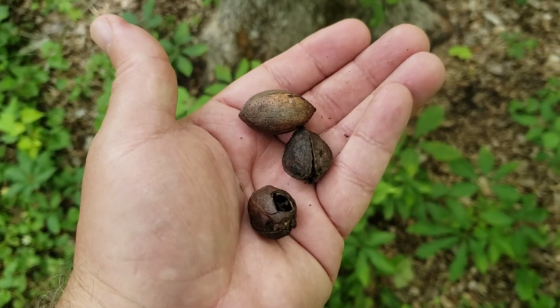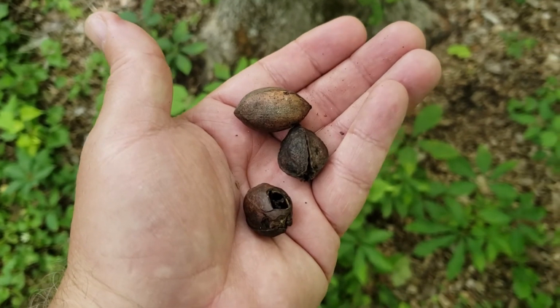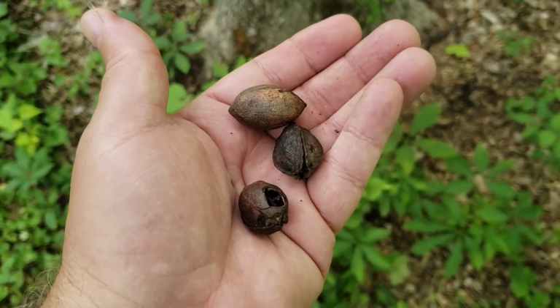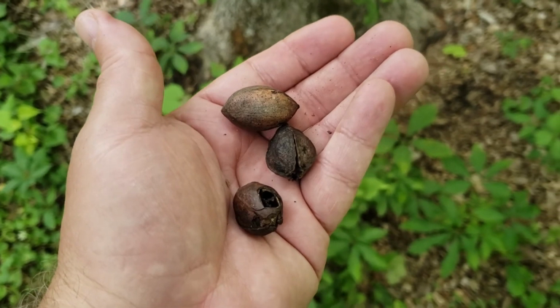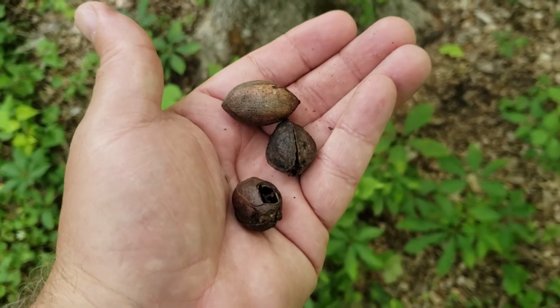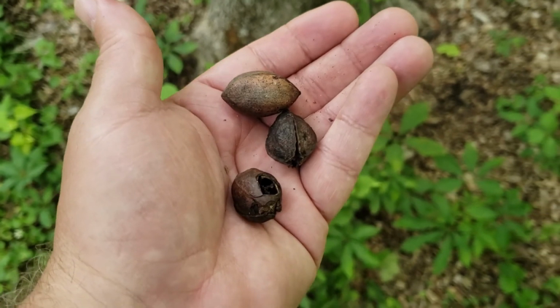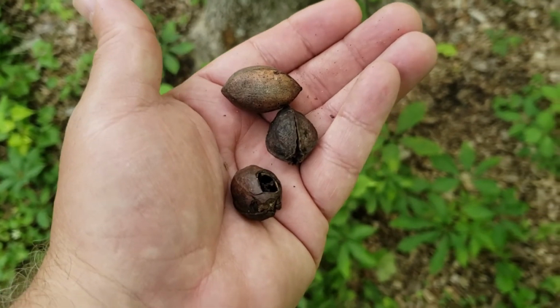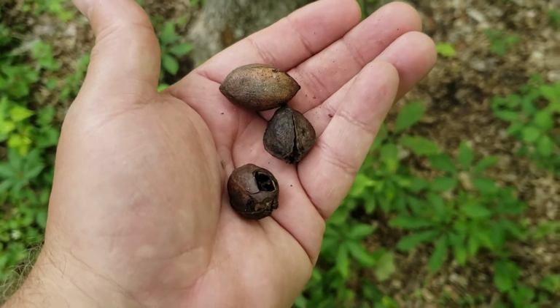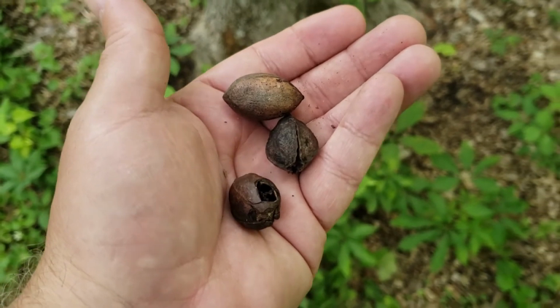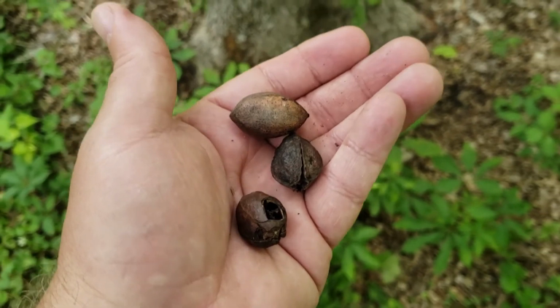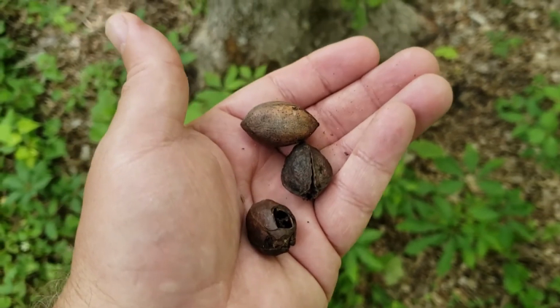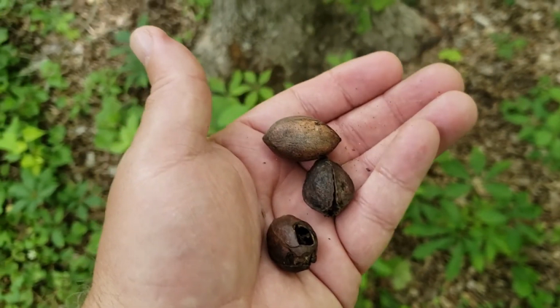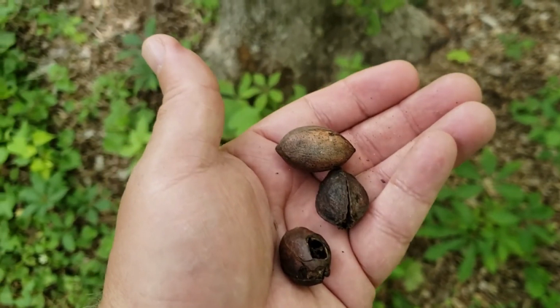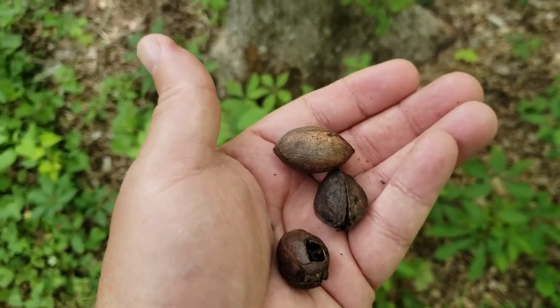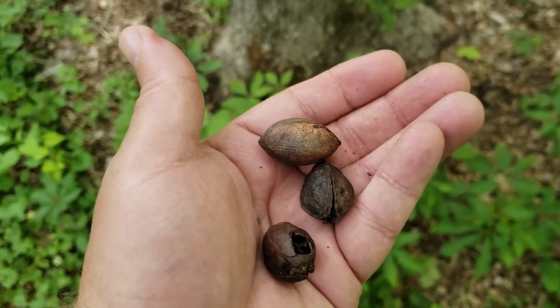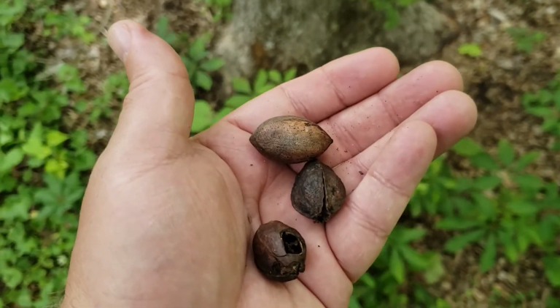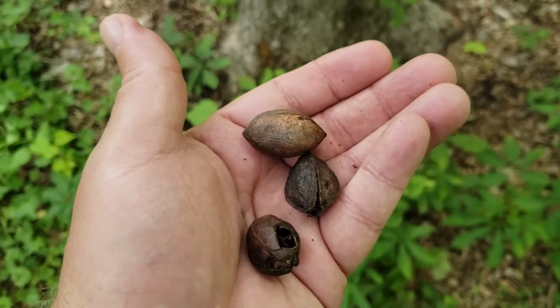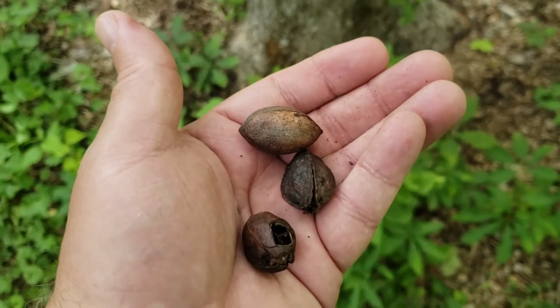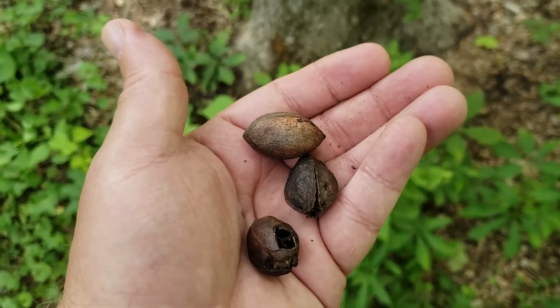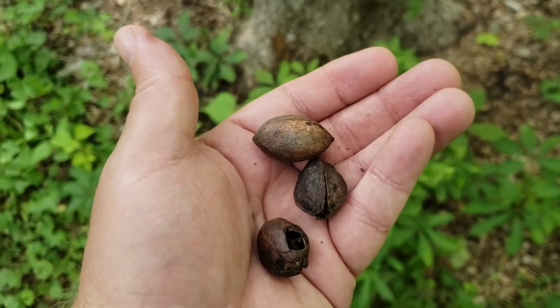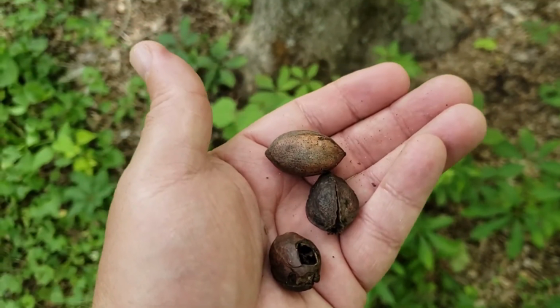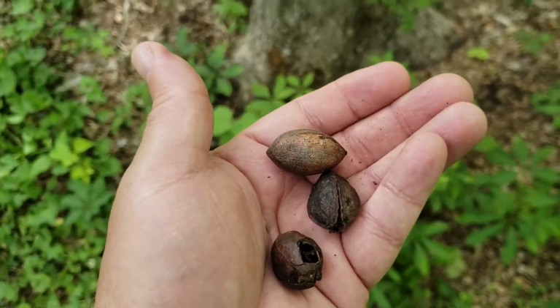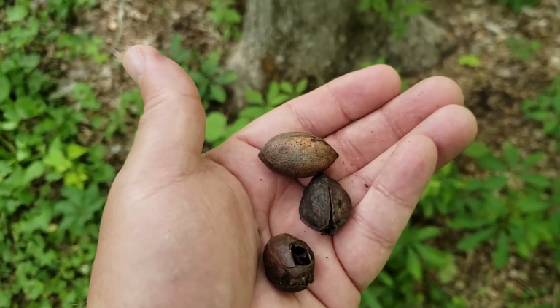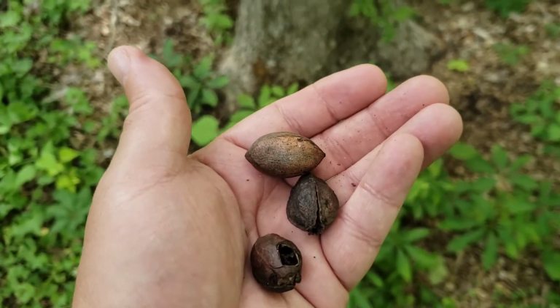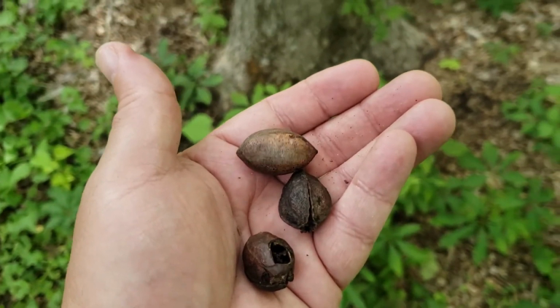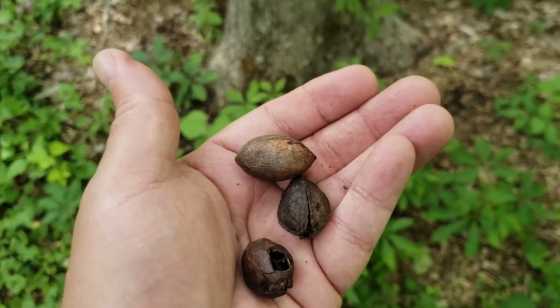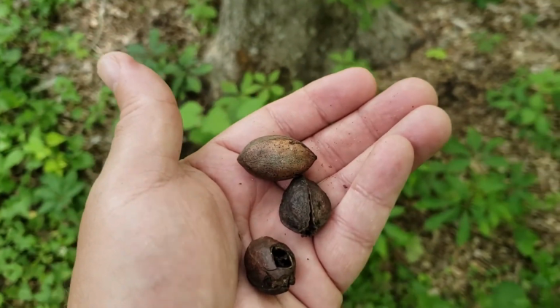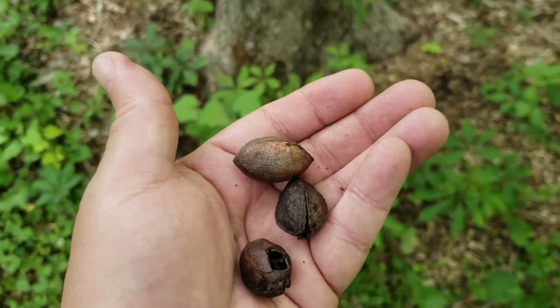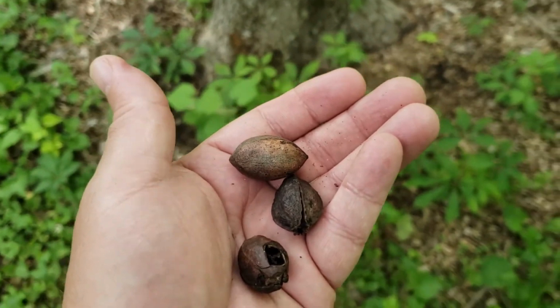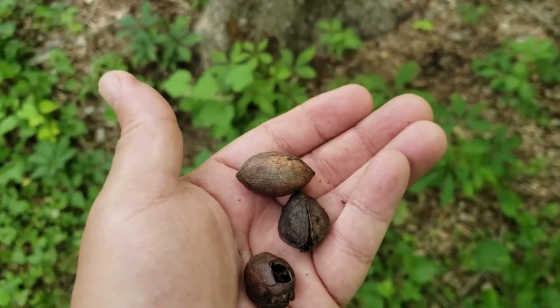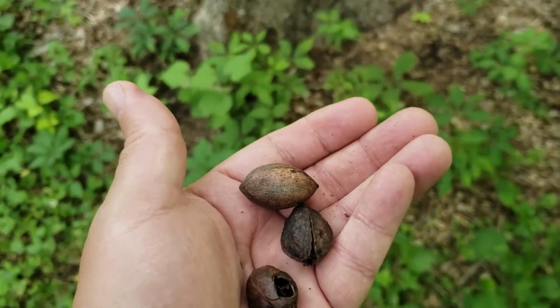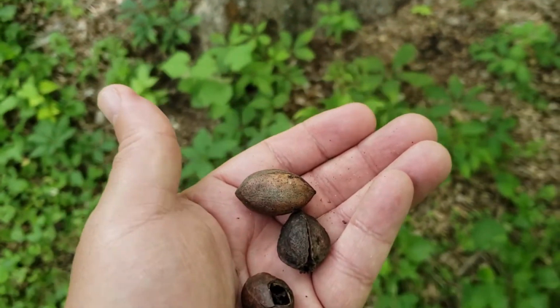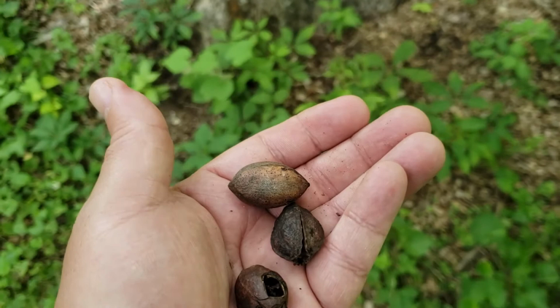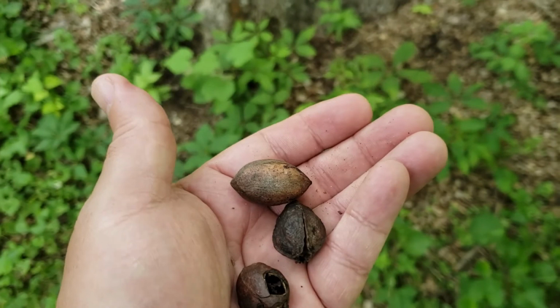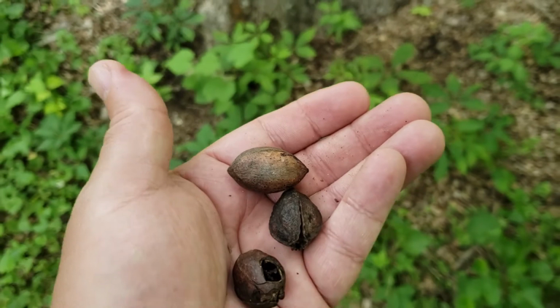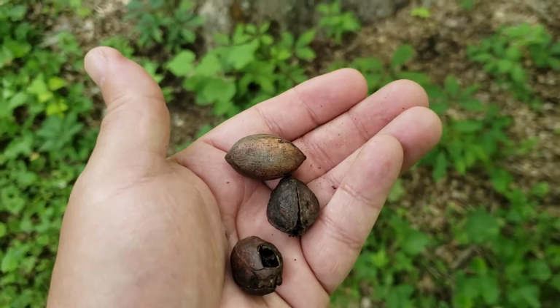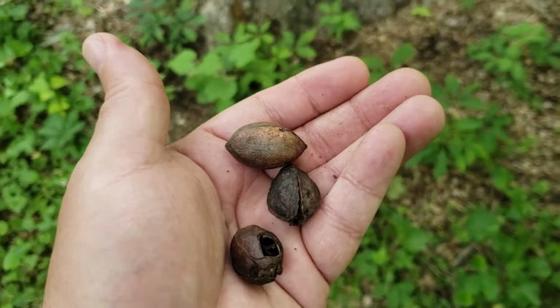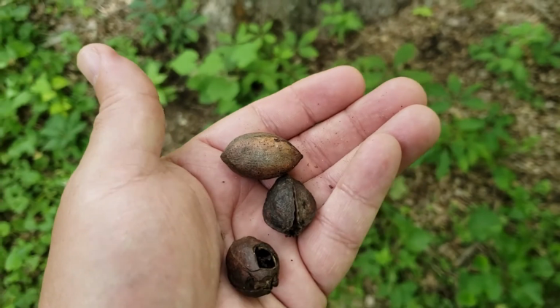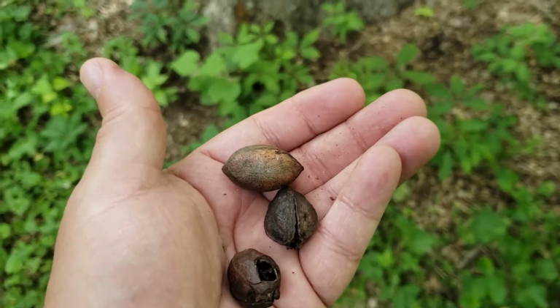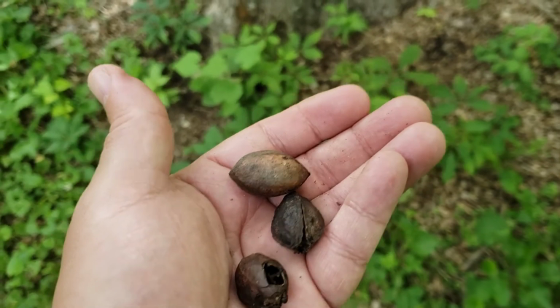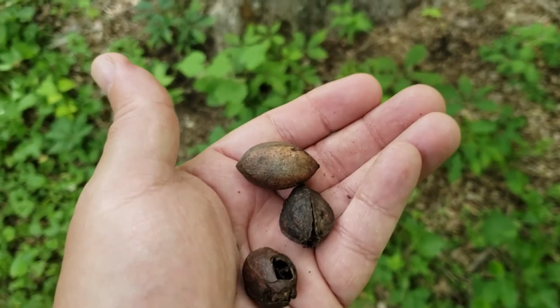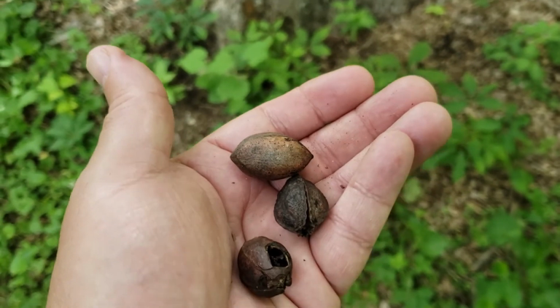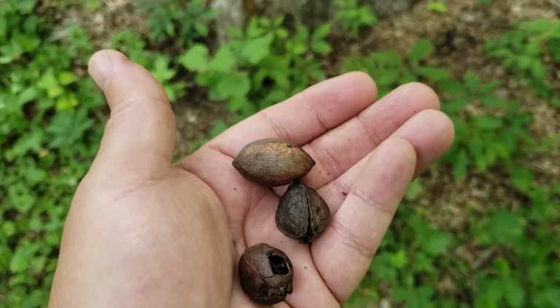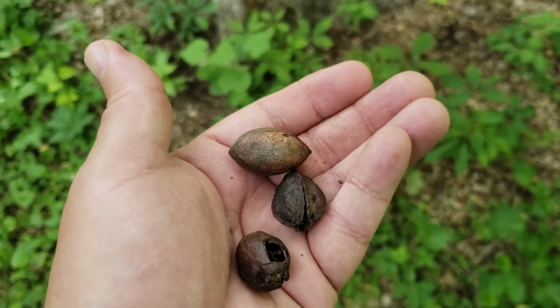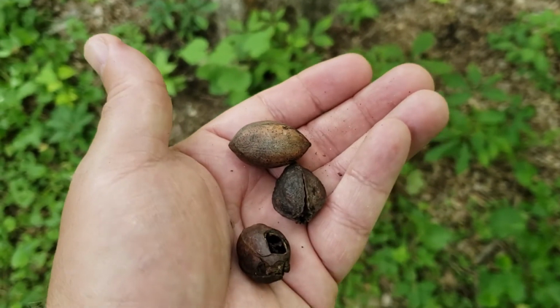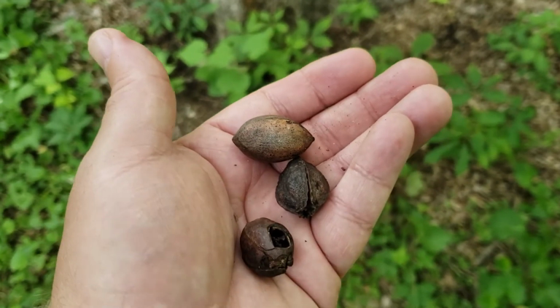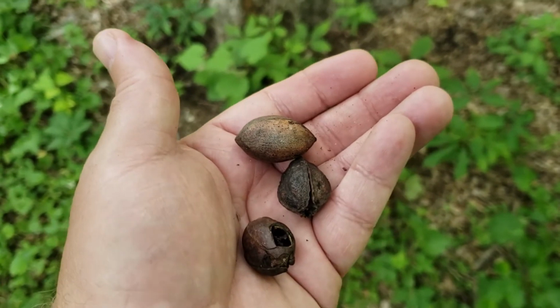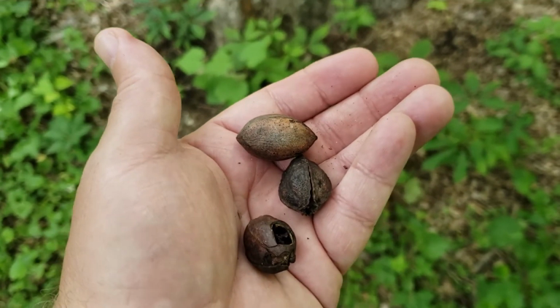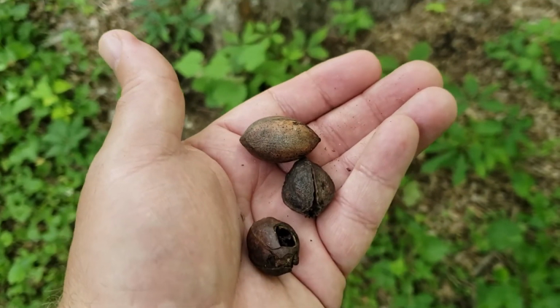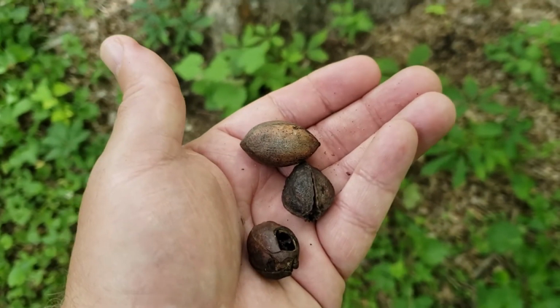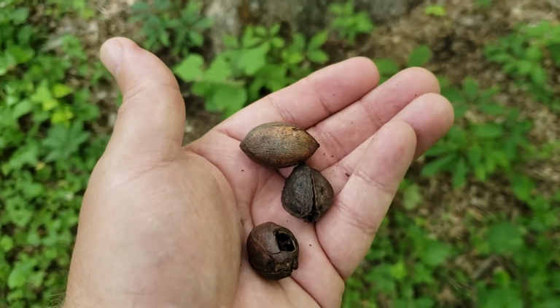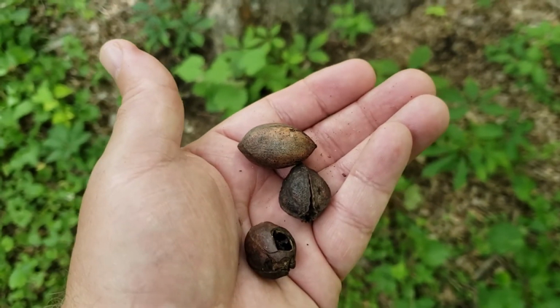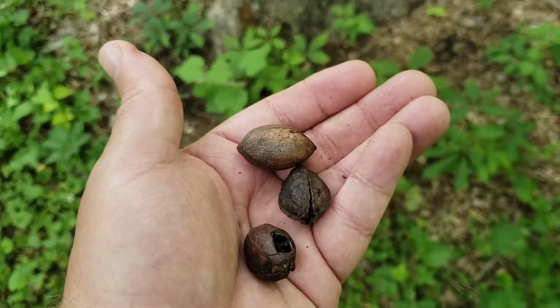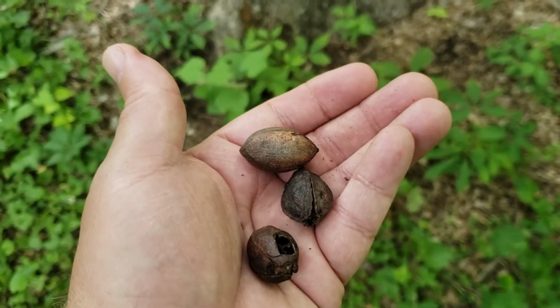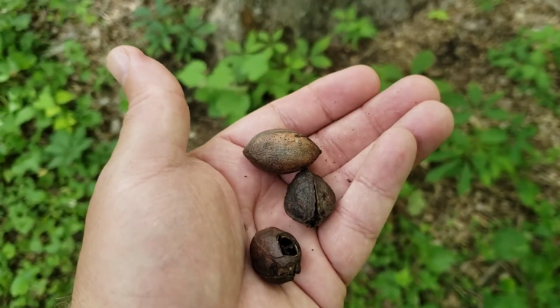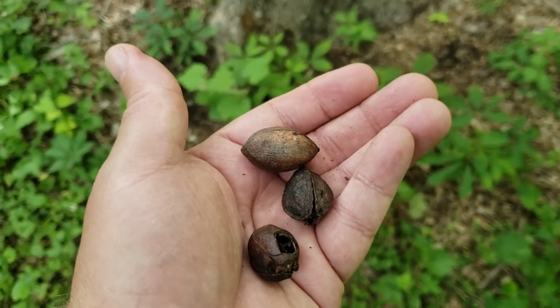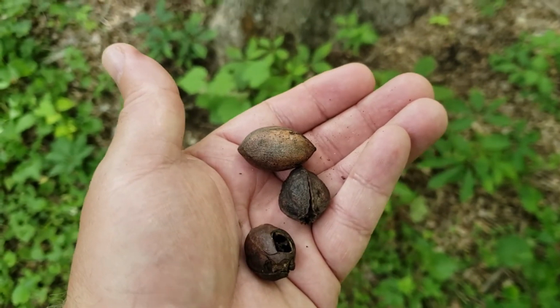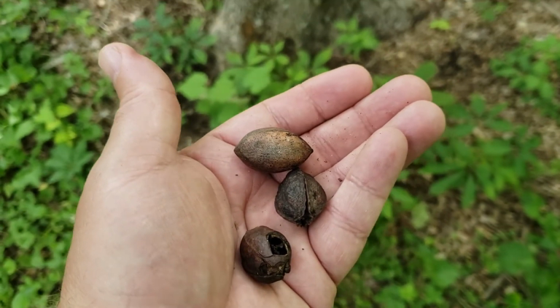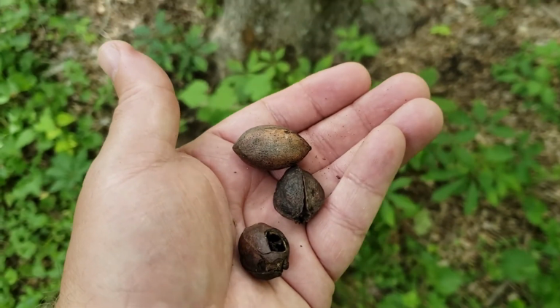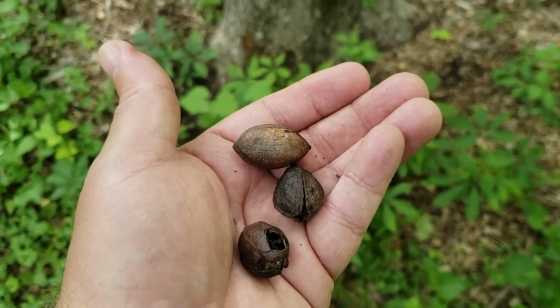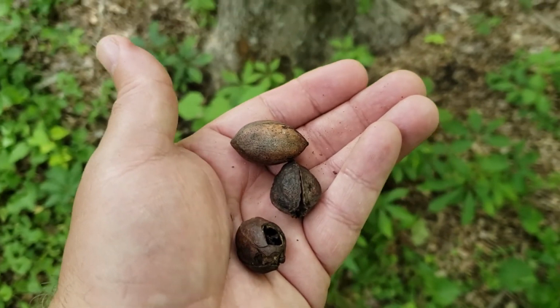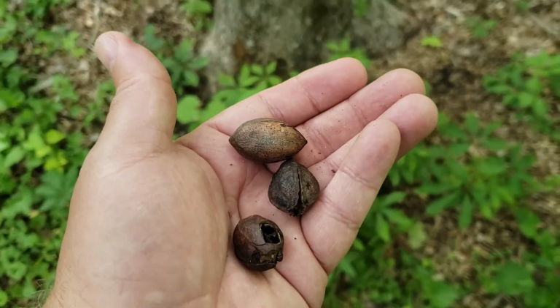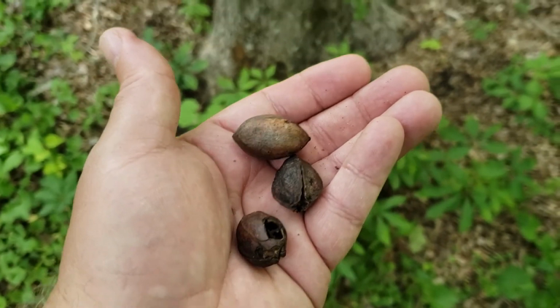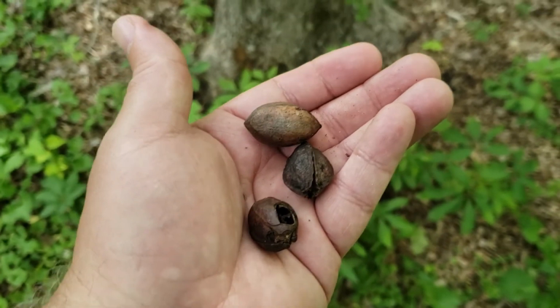So if you're interested in an attractive, long-lived, large tree with the potential for some good nut production, pecan is a good choice.